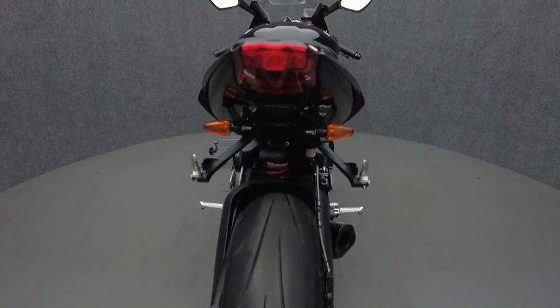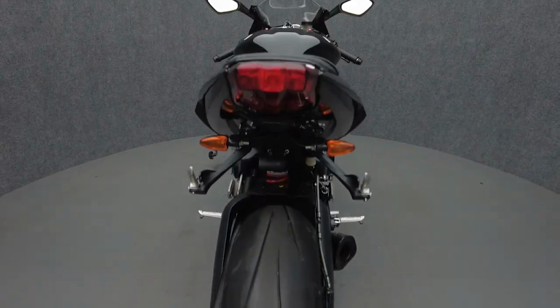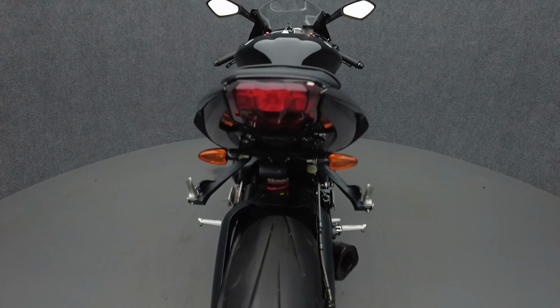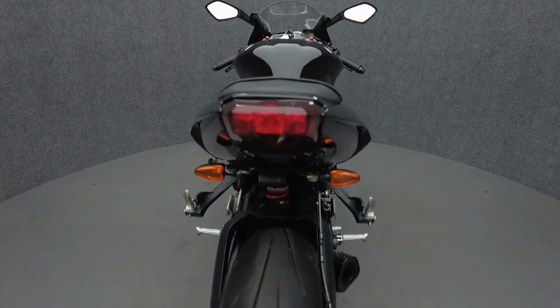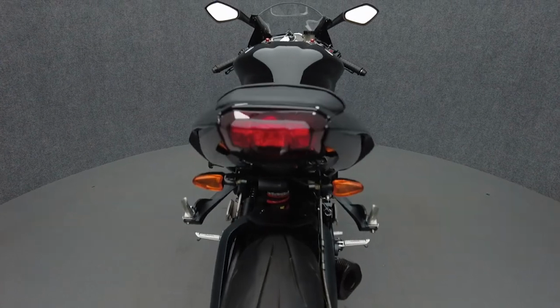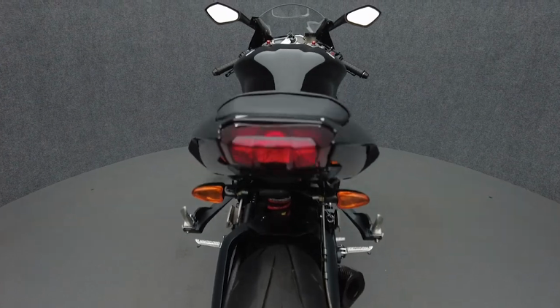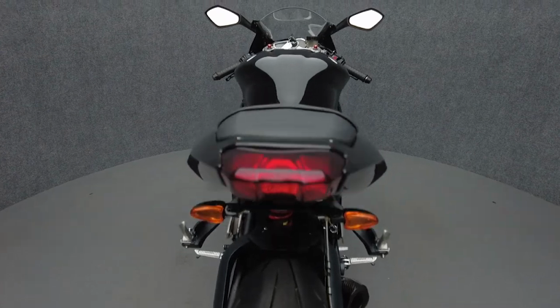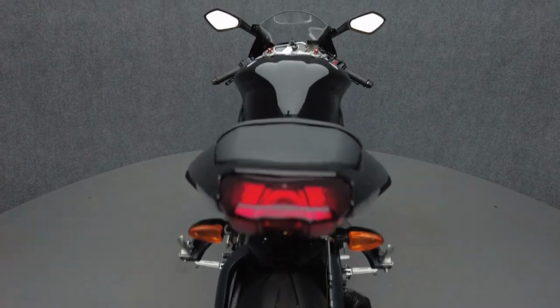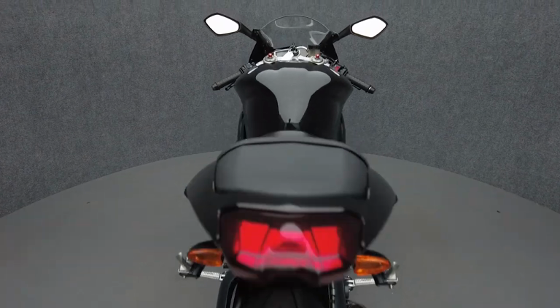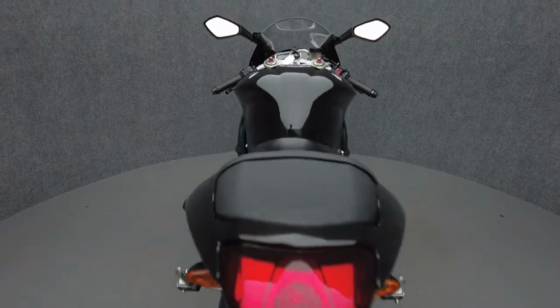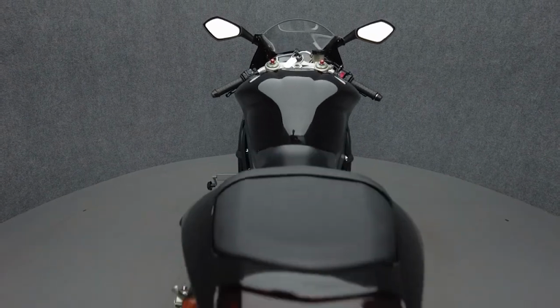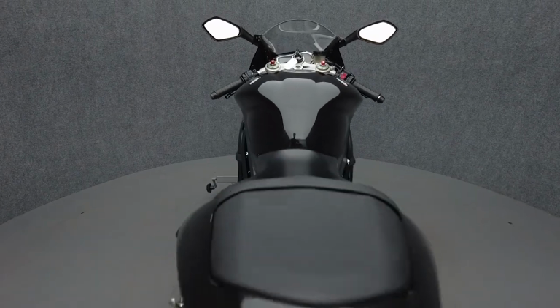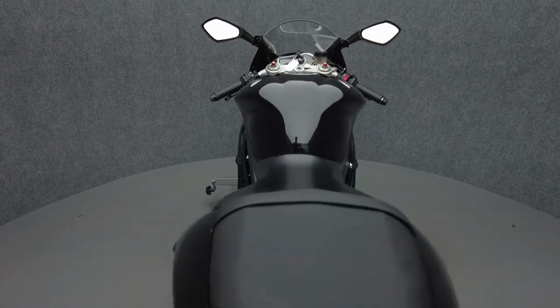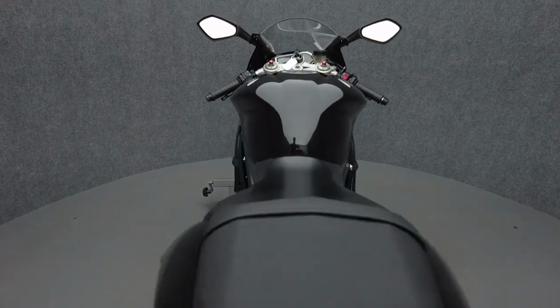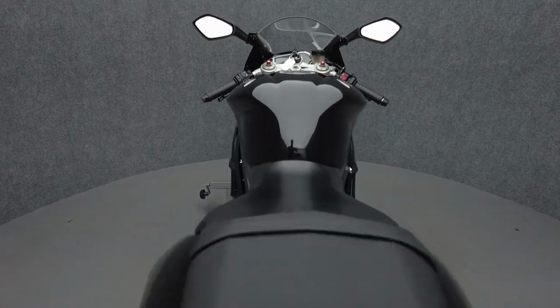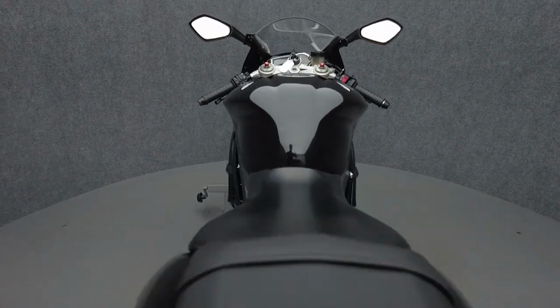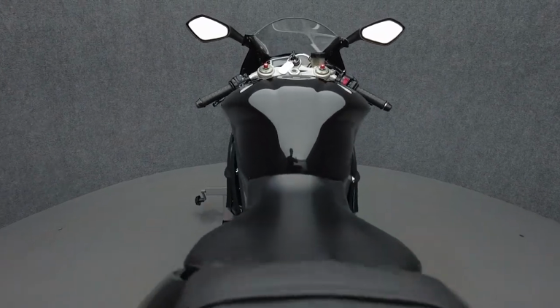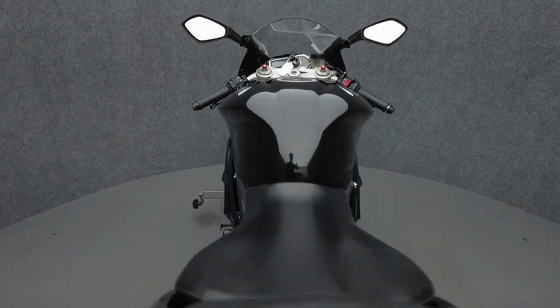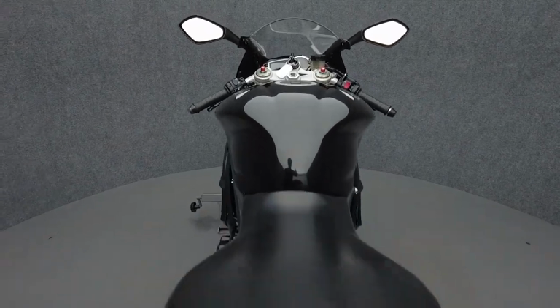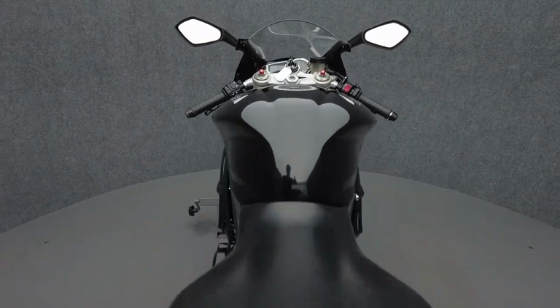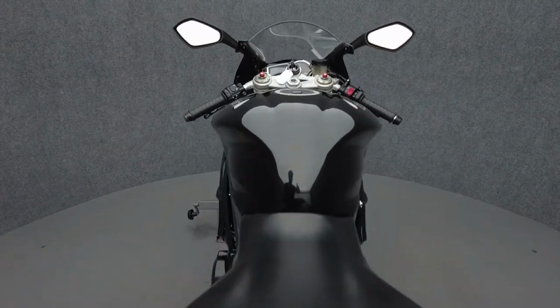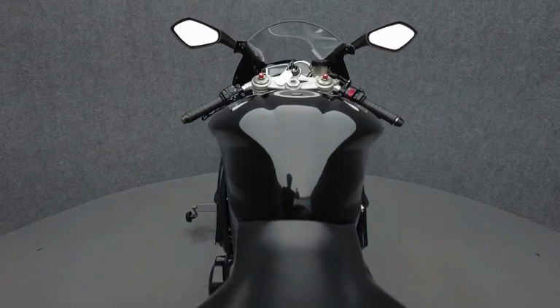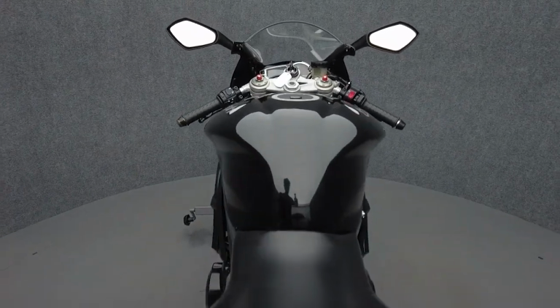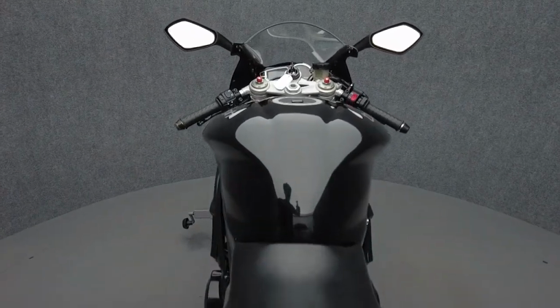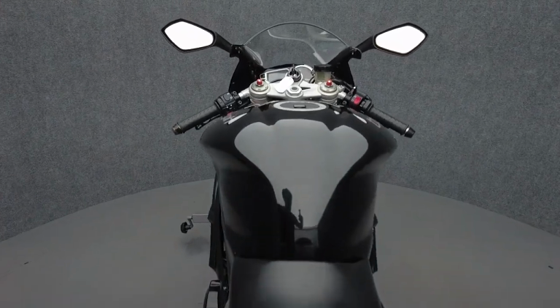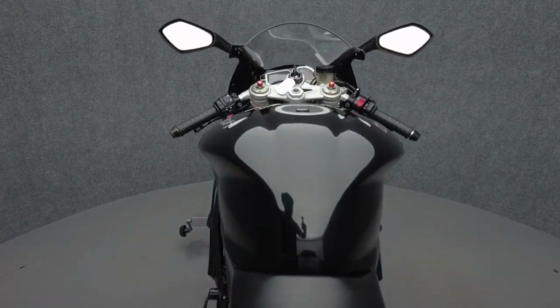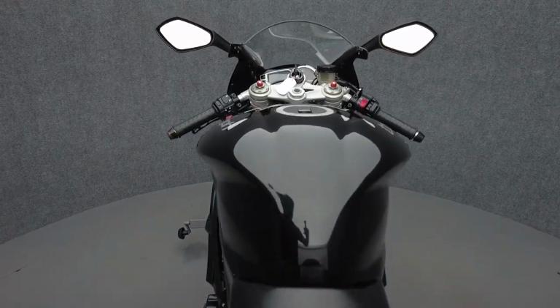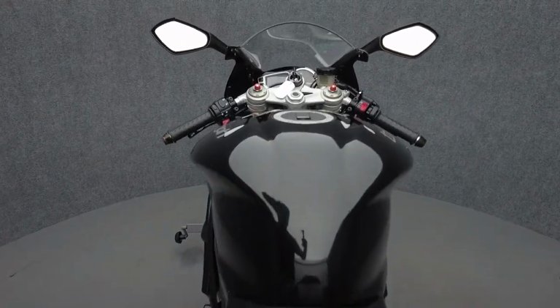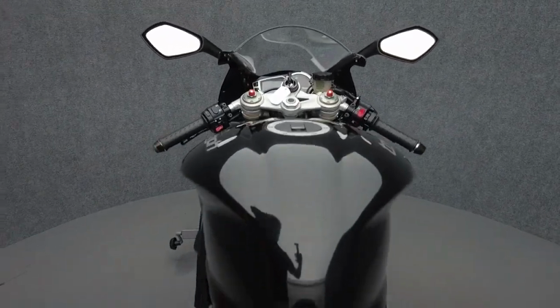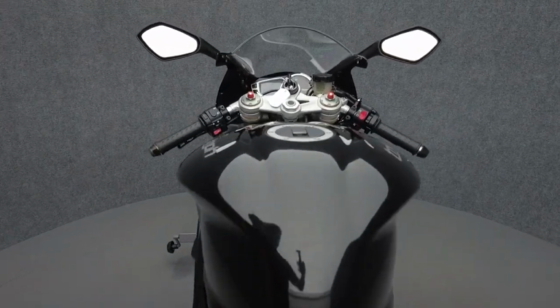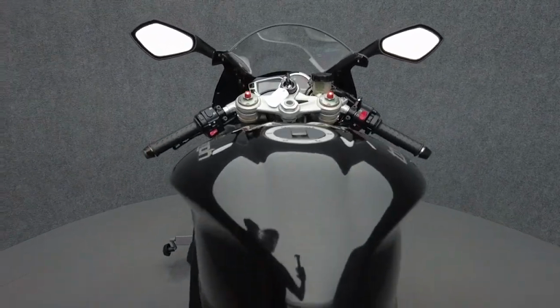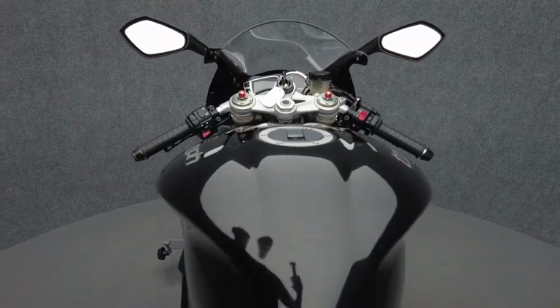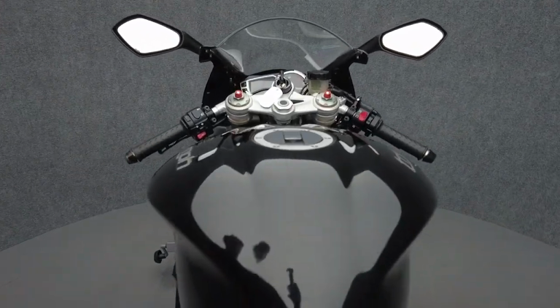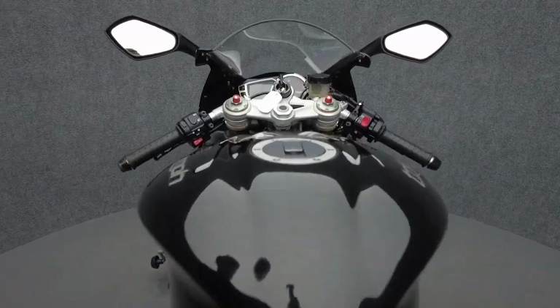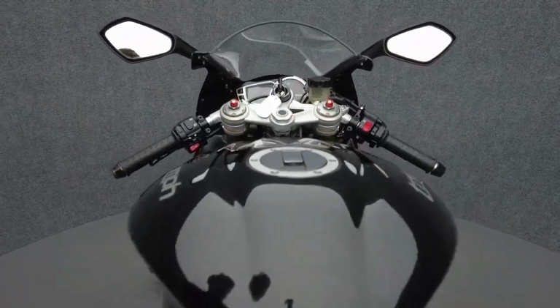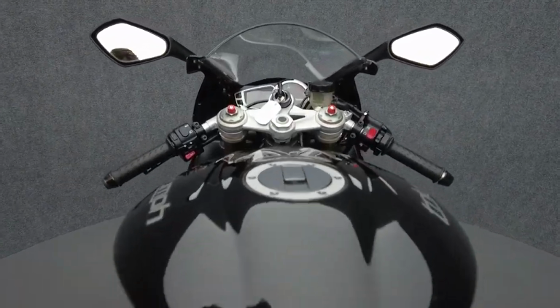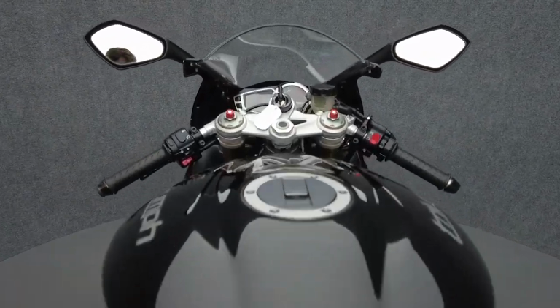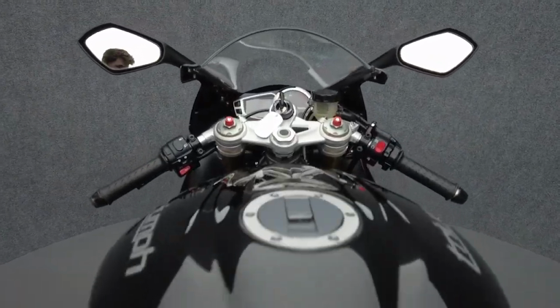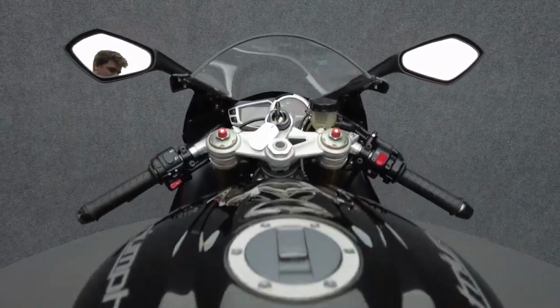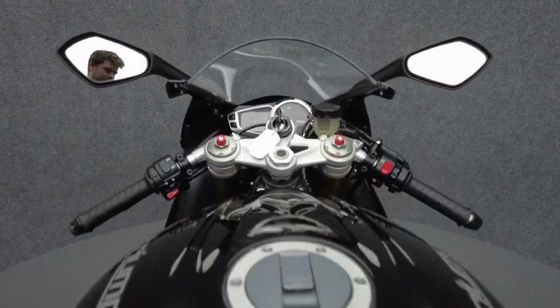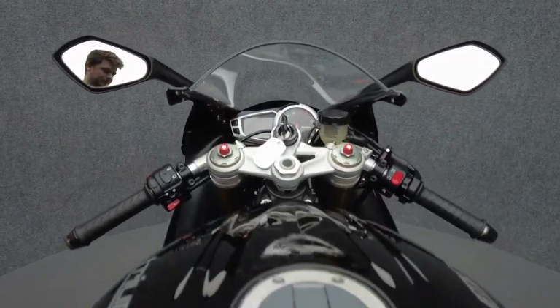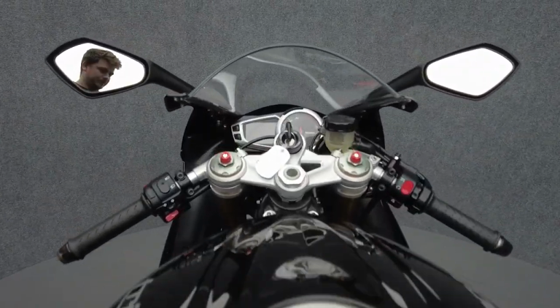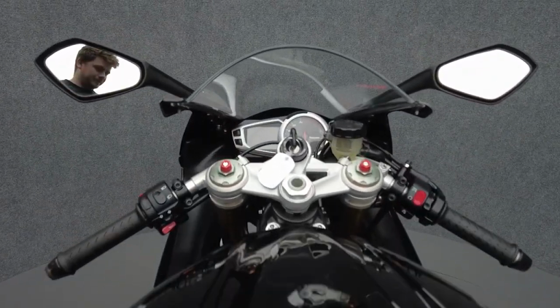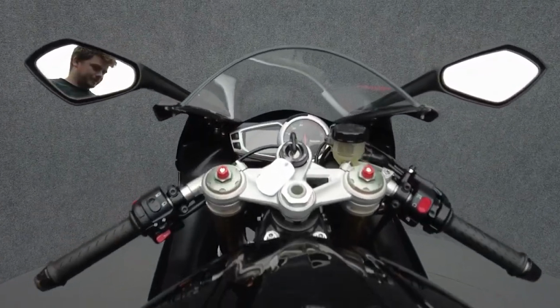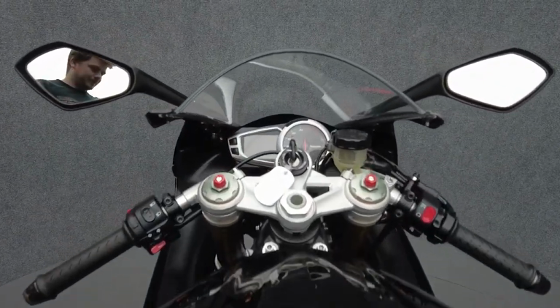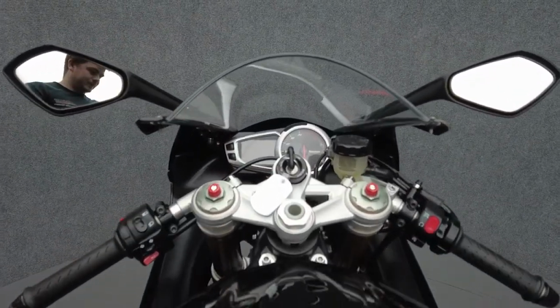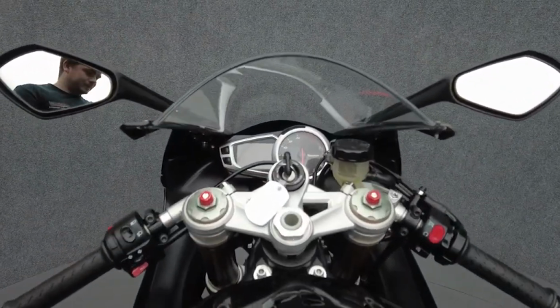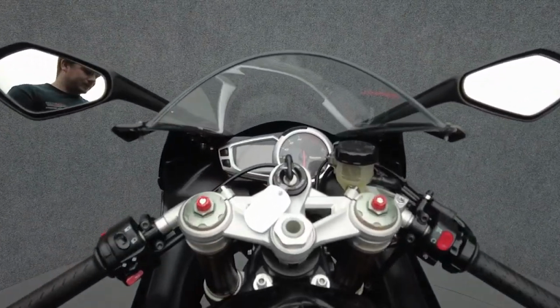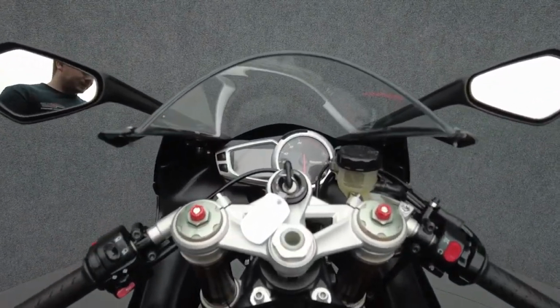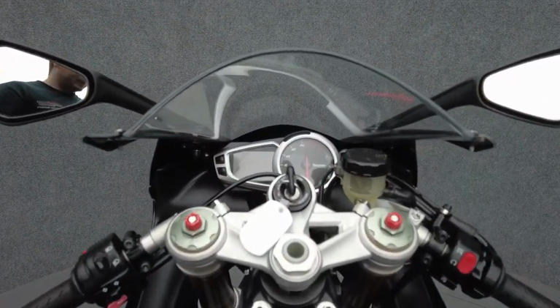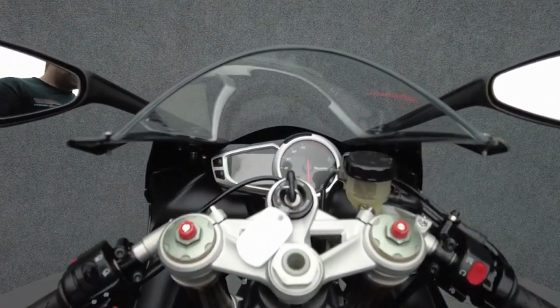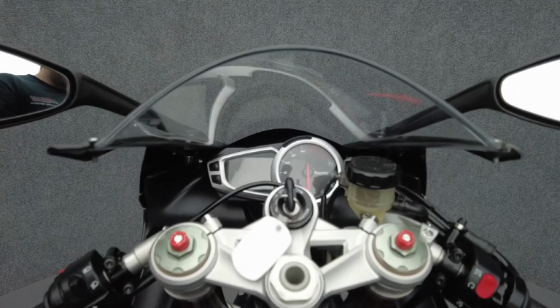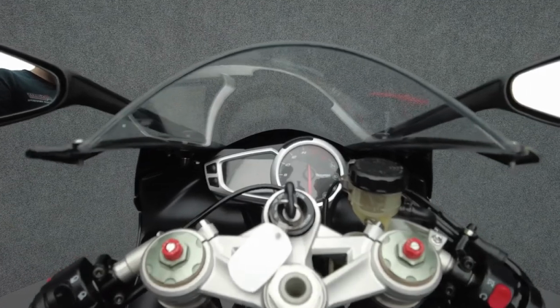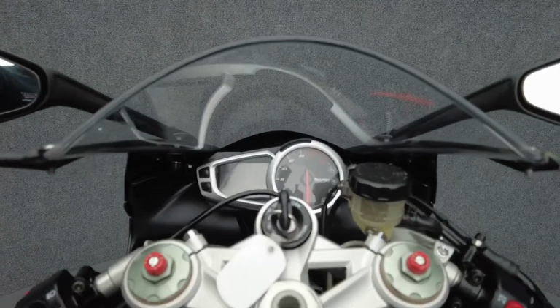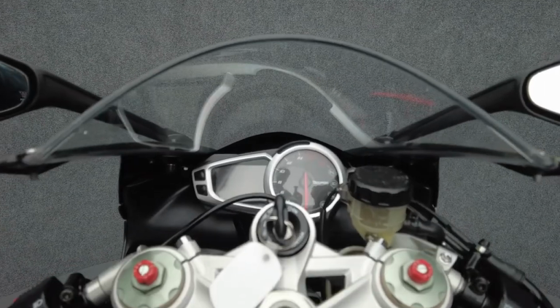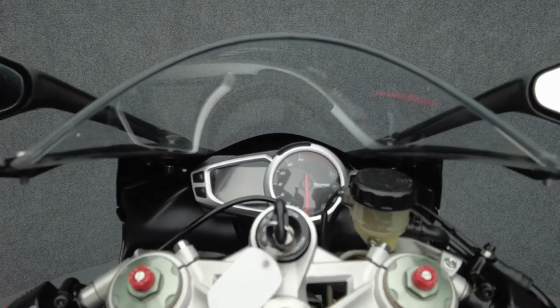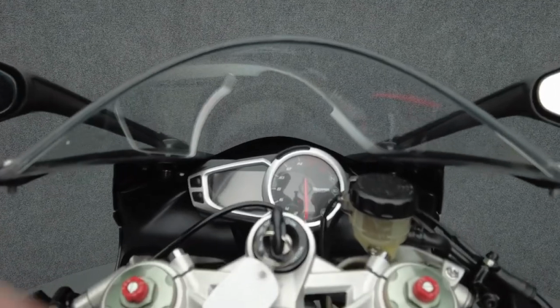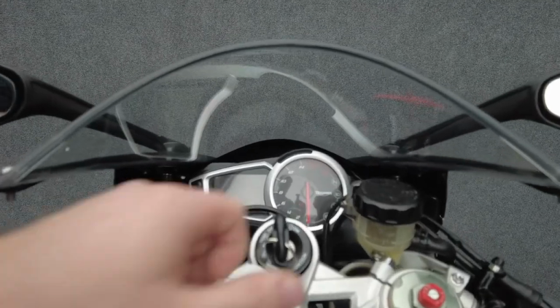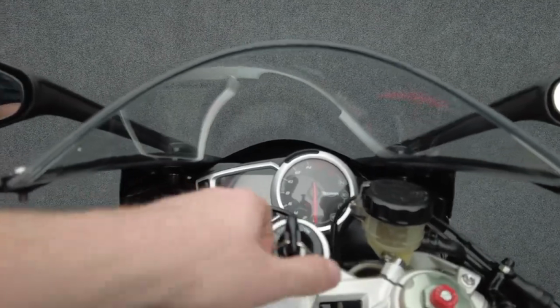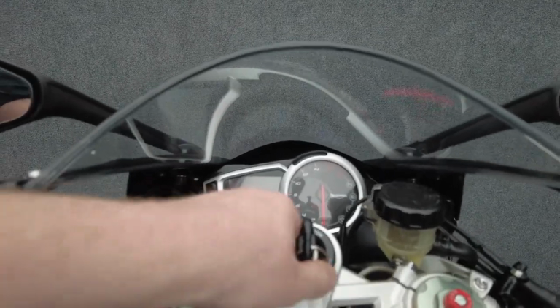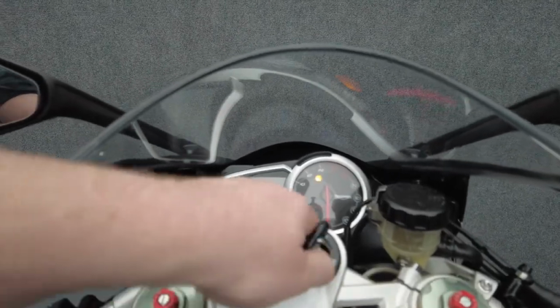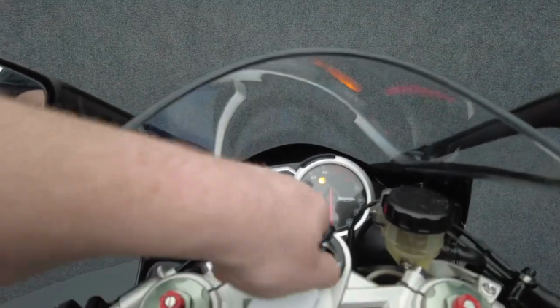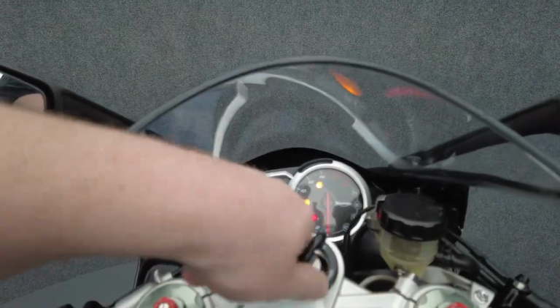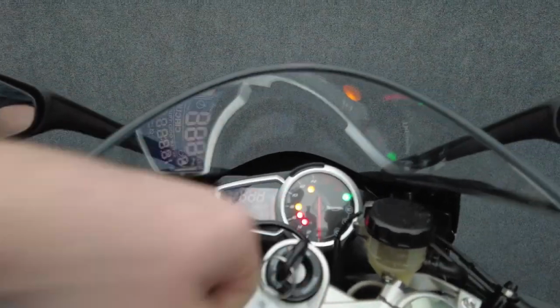We have also purchased the Cyclechecks Vehicle History Report. You can view this report by clicking the link on the right side of the video.